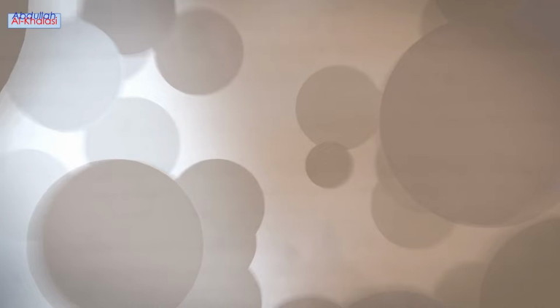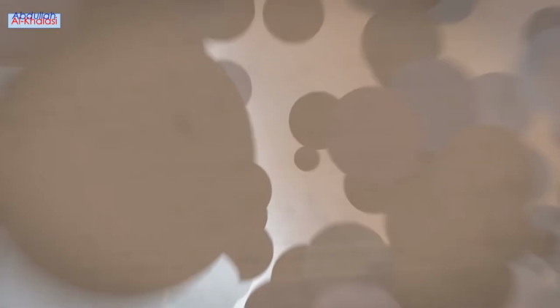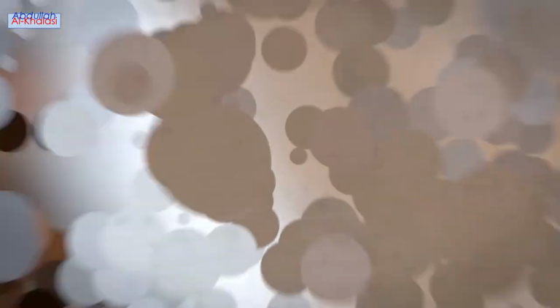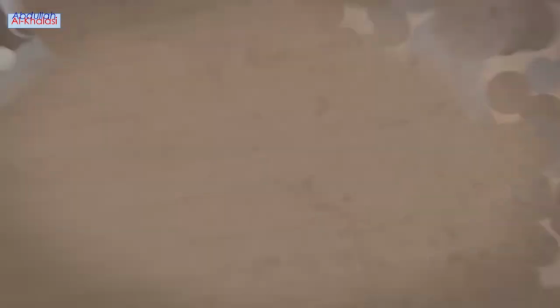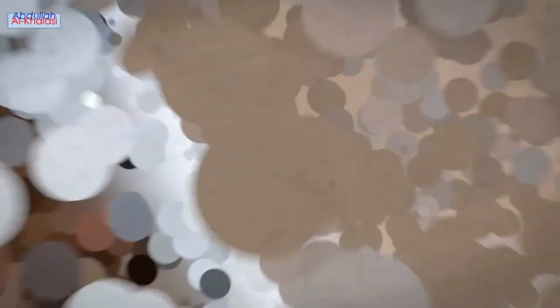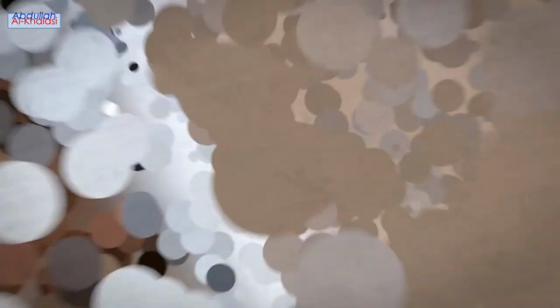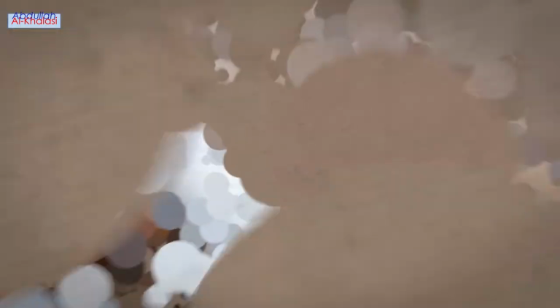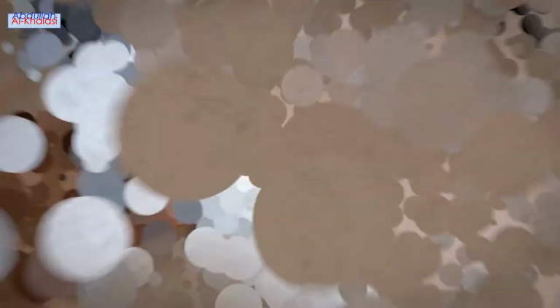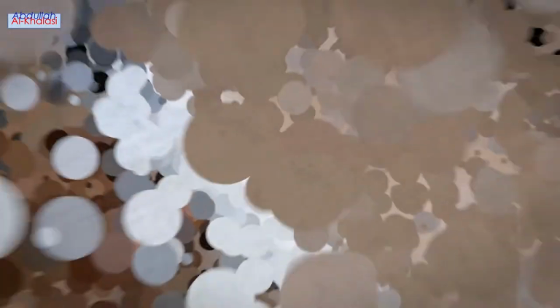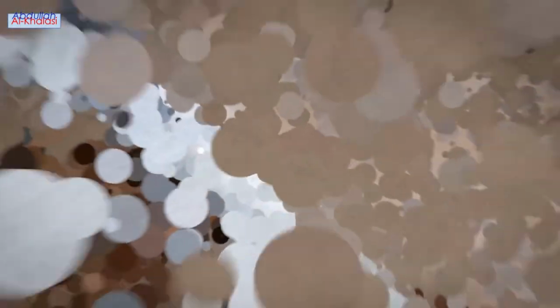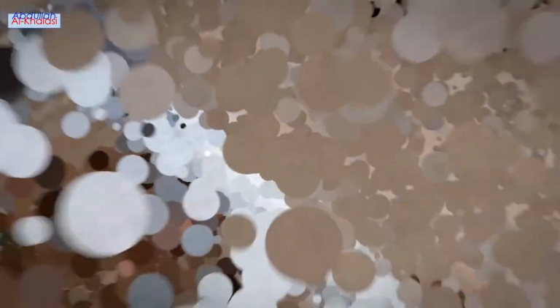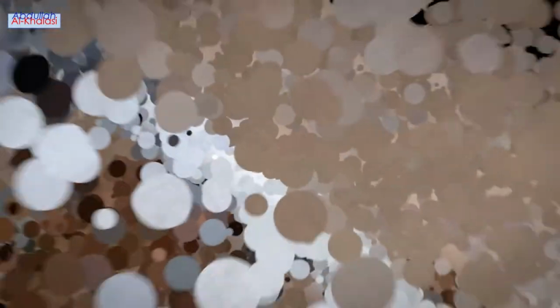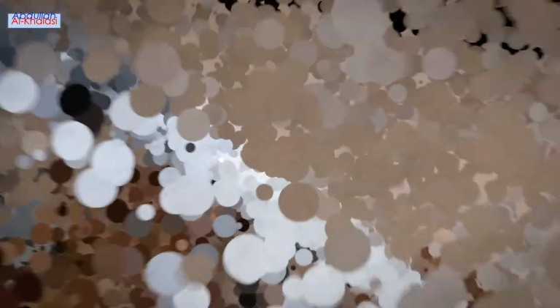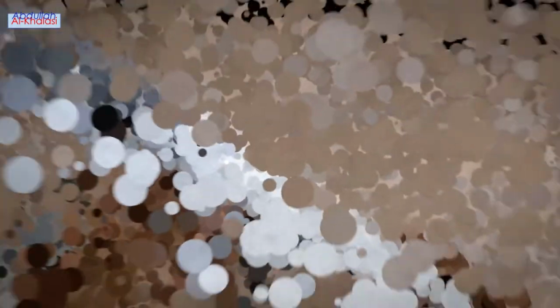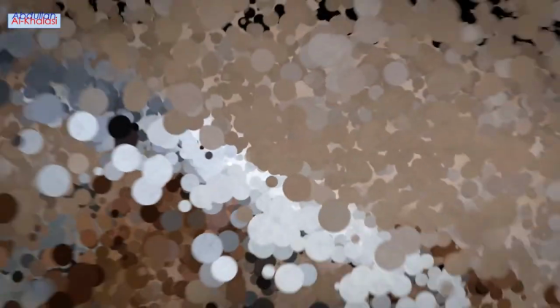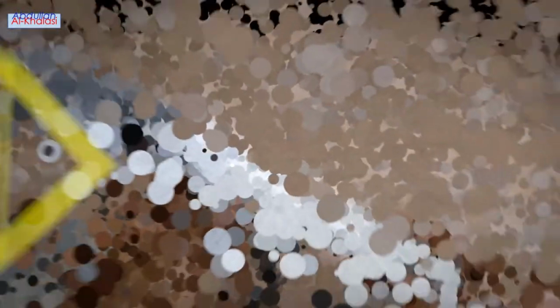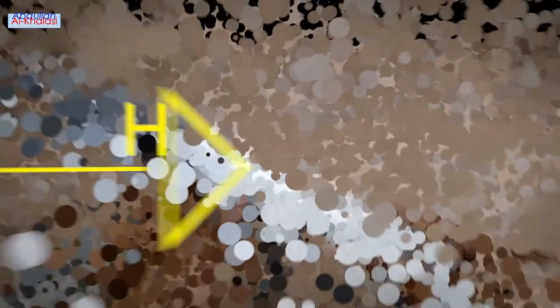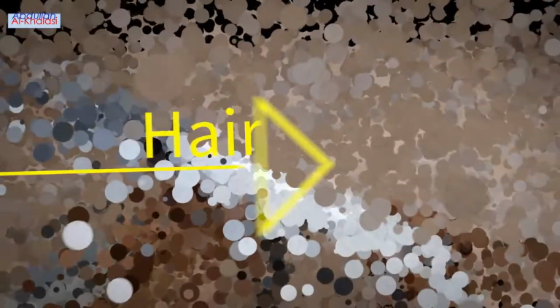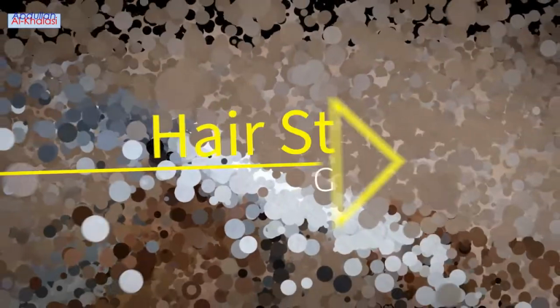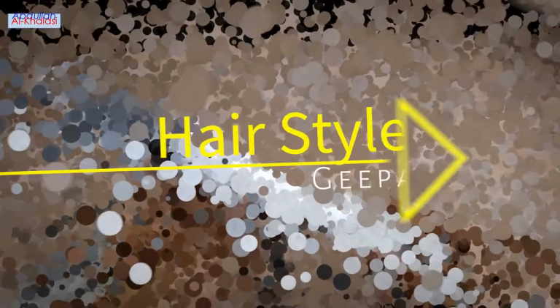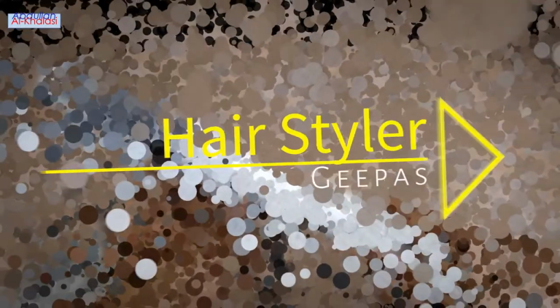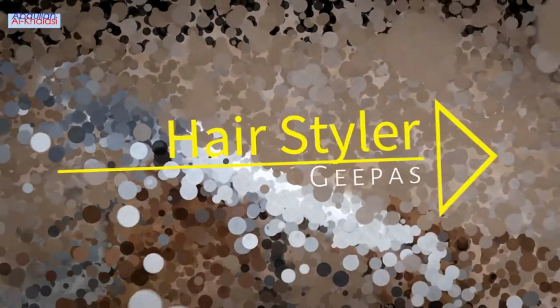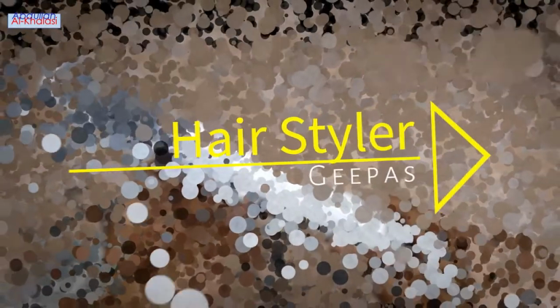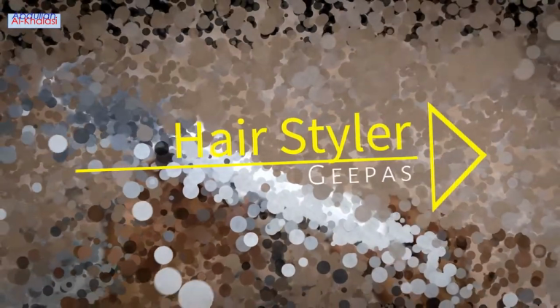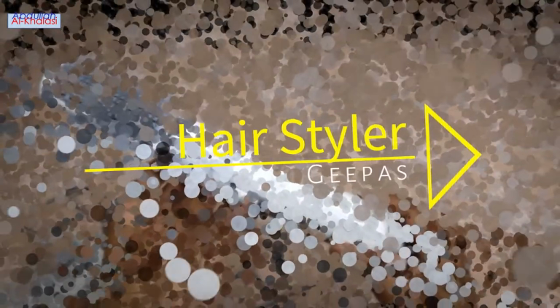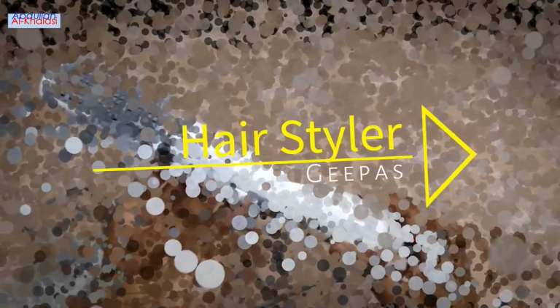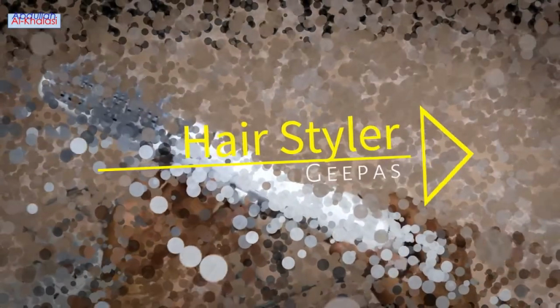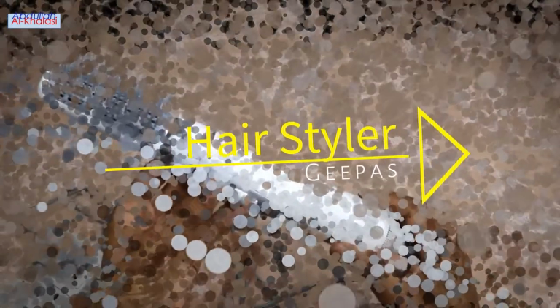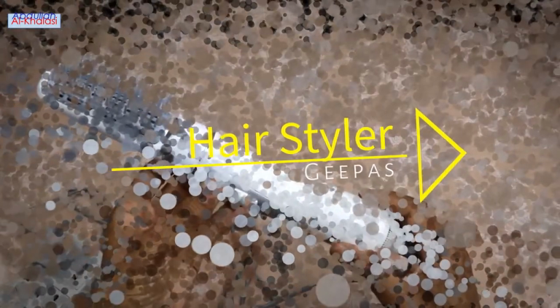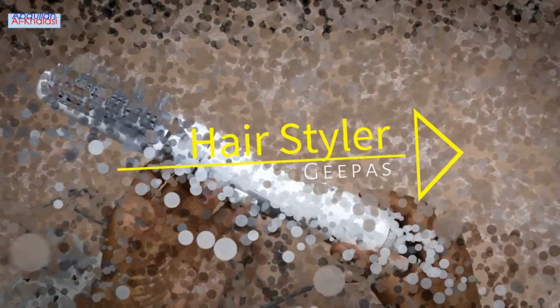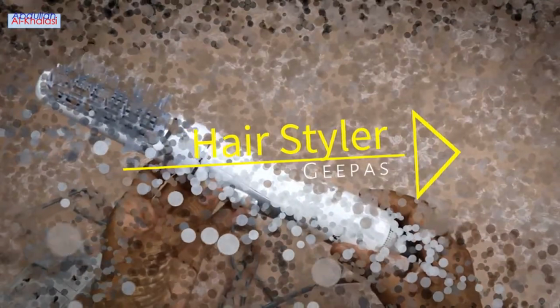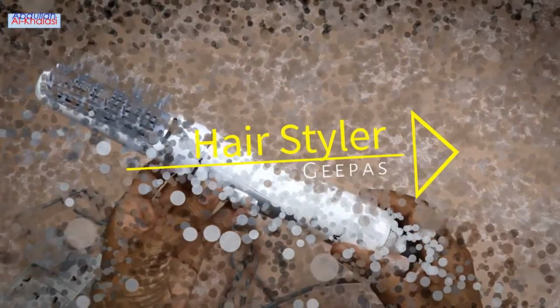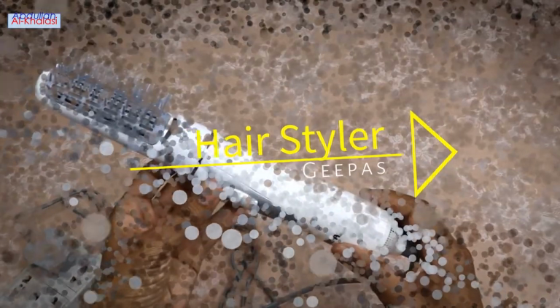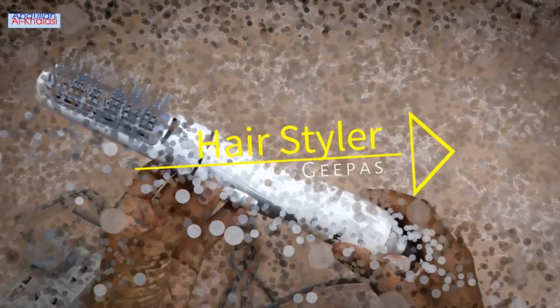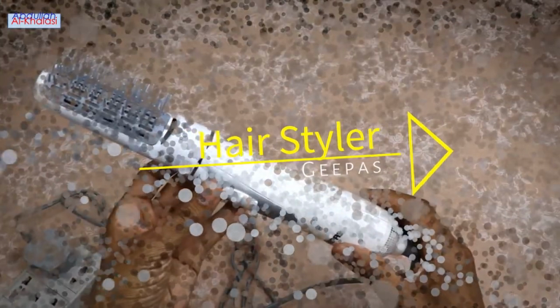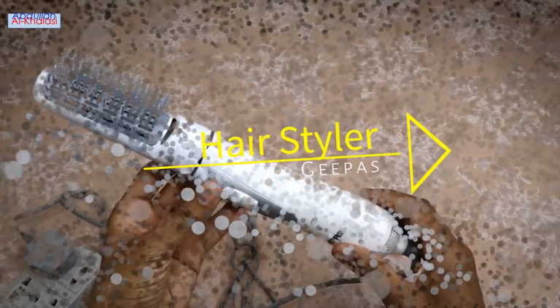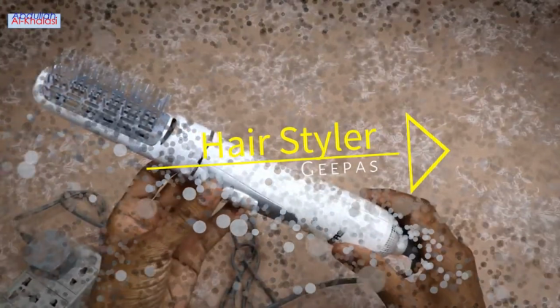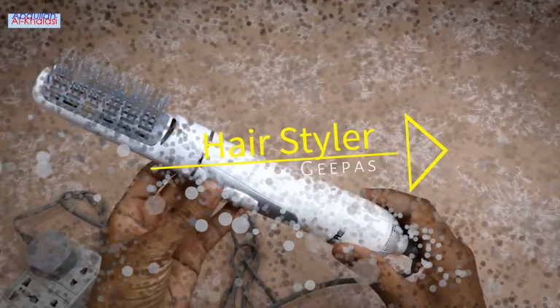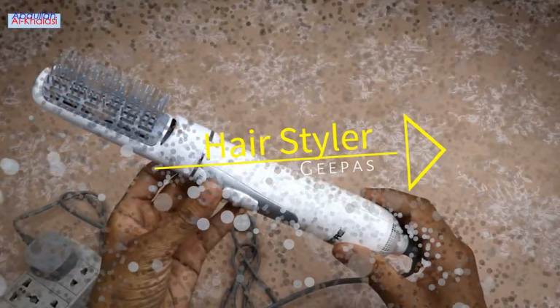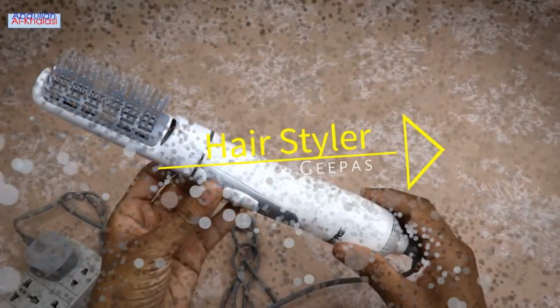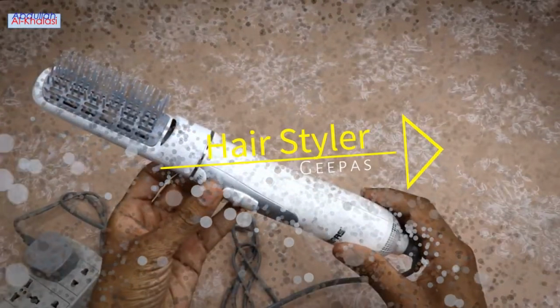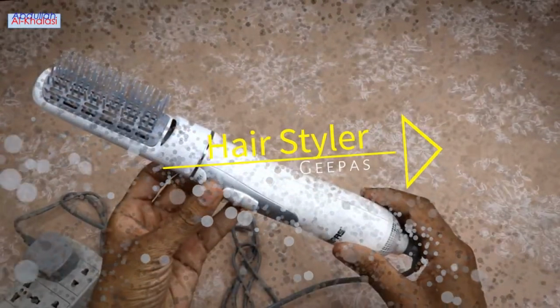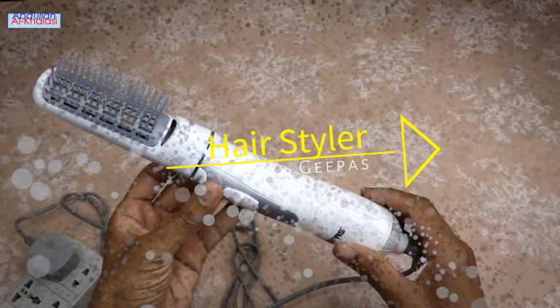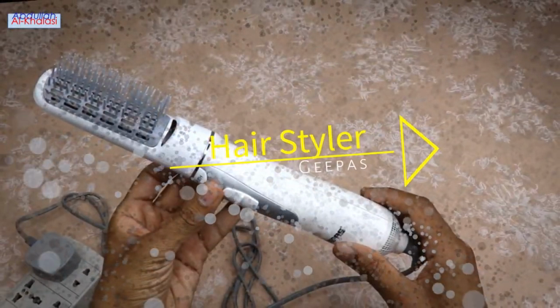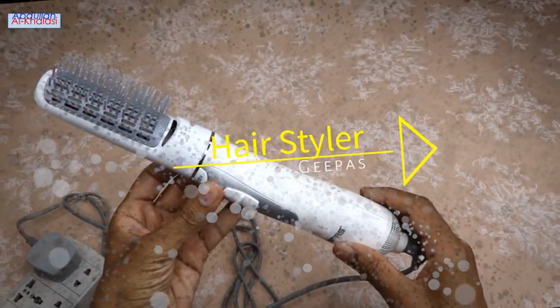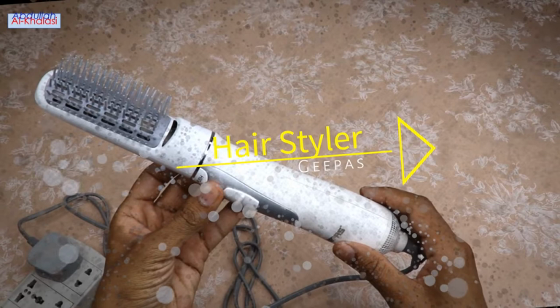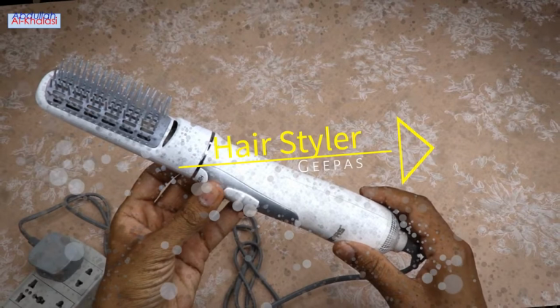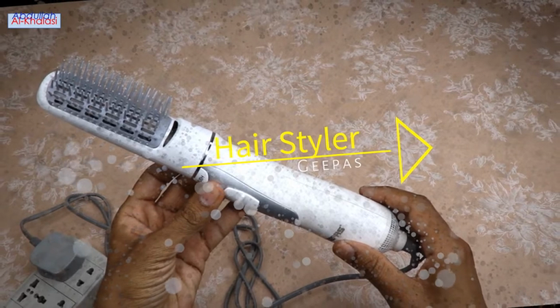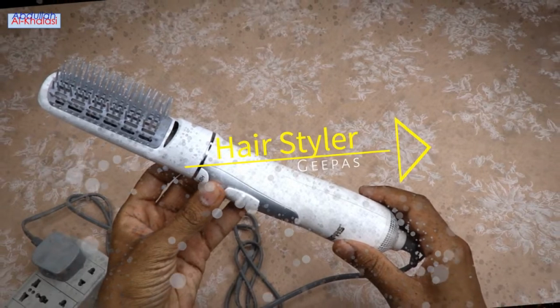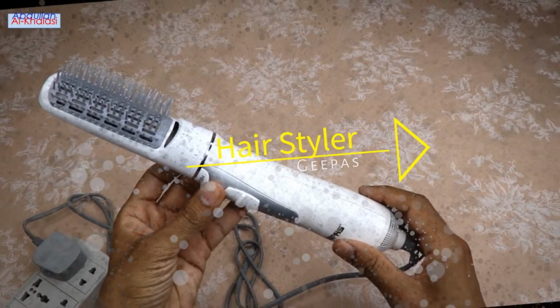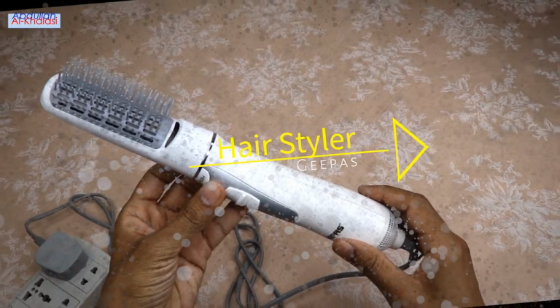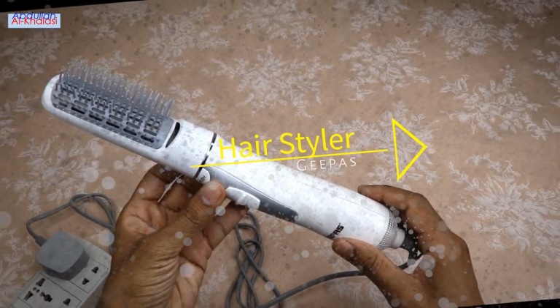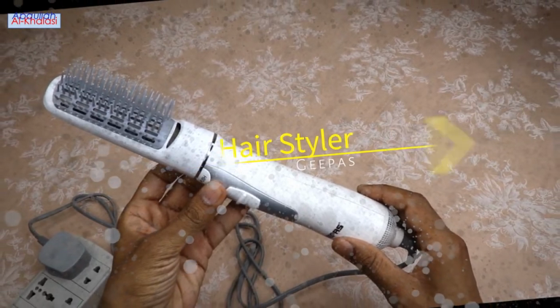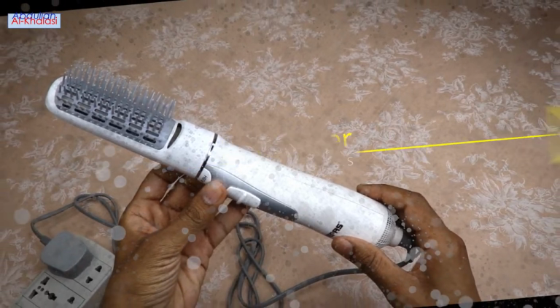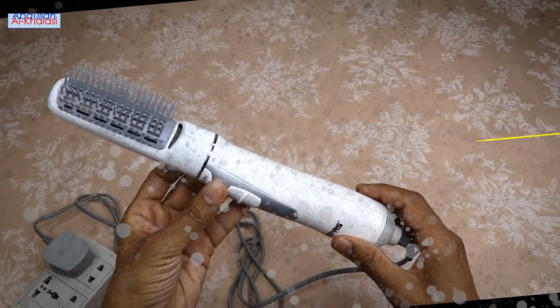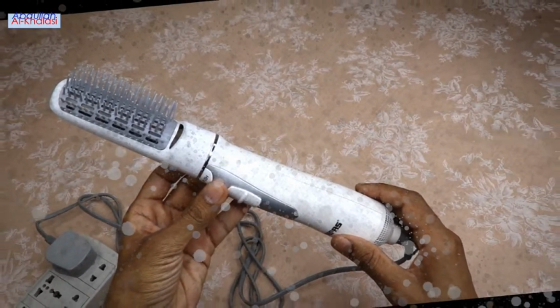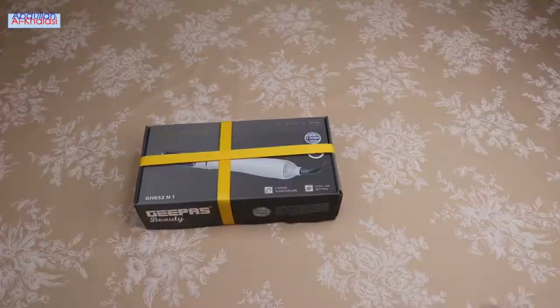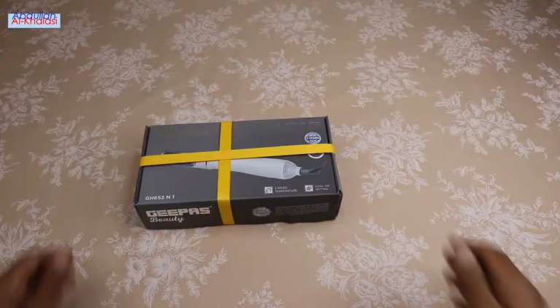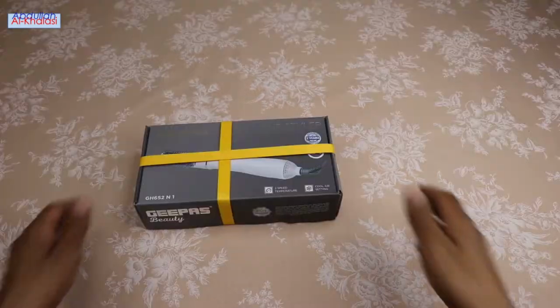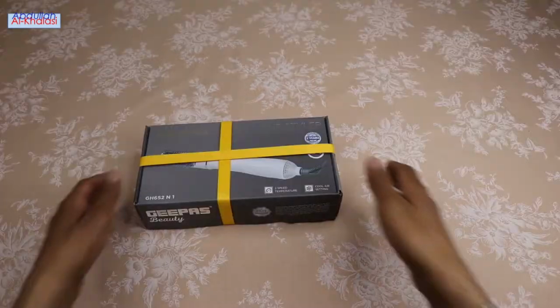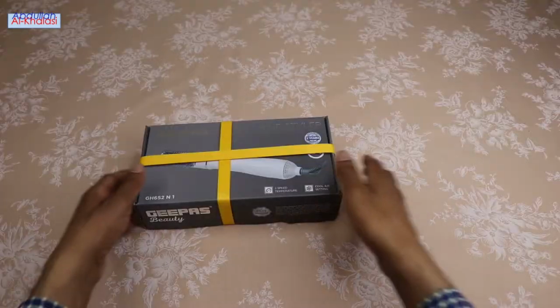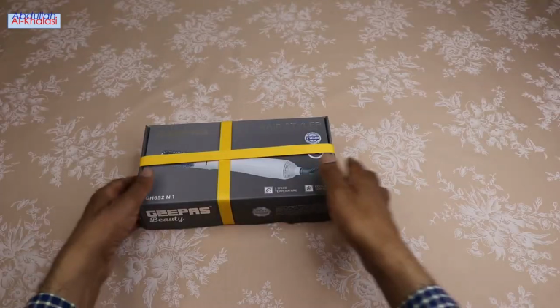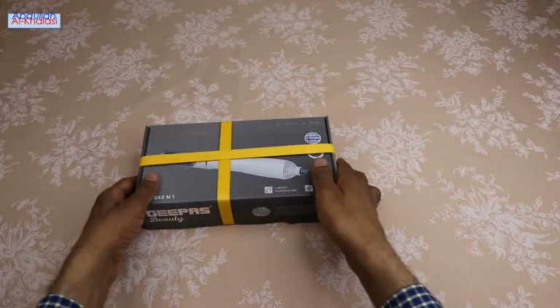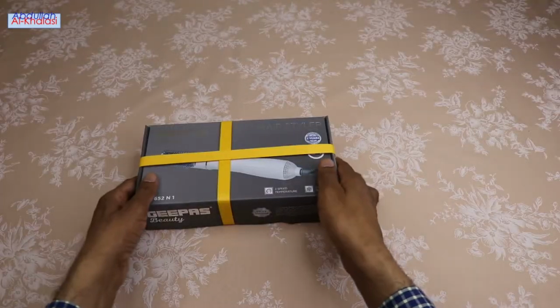Hello guys, I hope you all are doing well. In today's video, I am going to unbox the GPS Hairstyler.